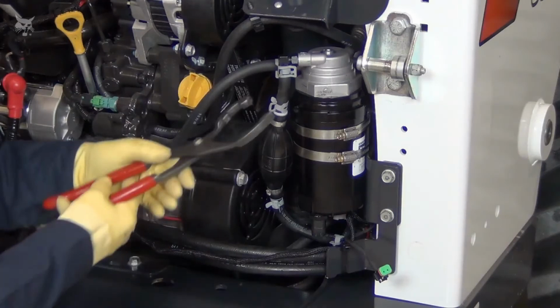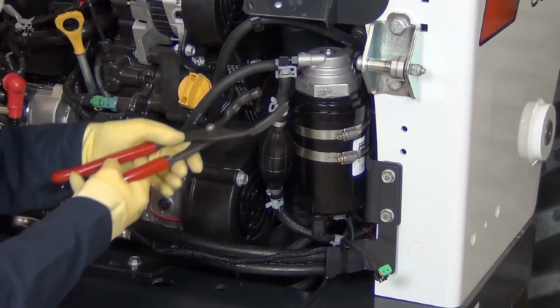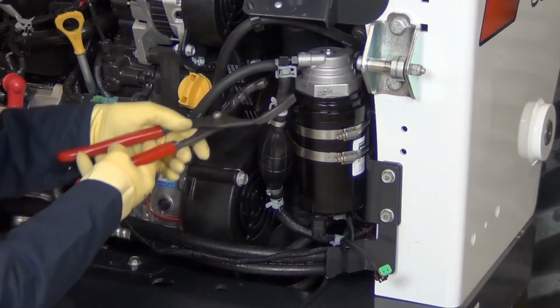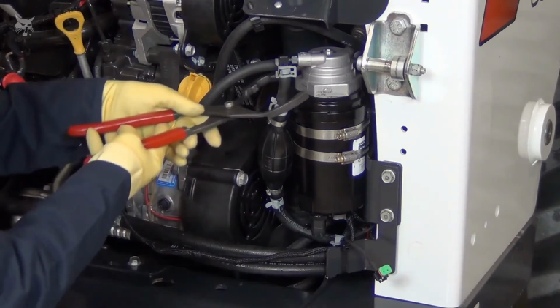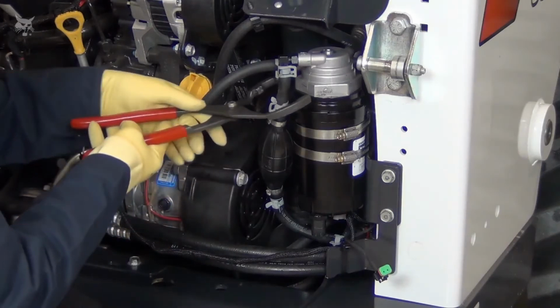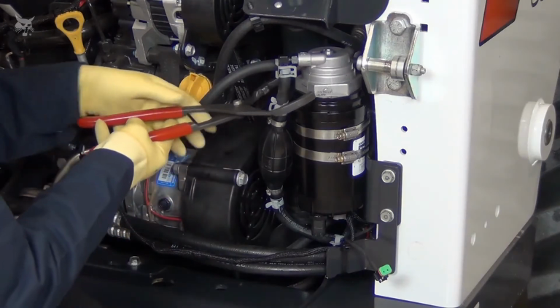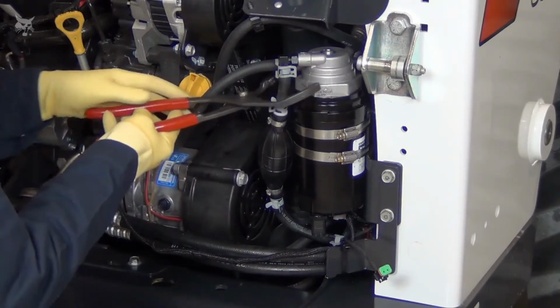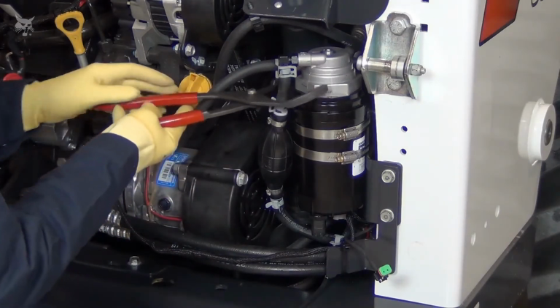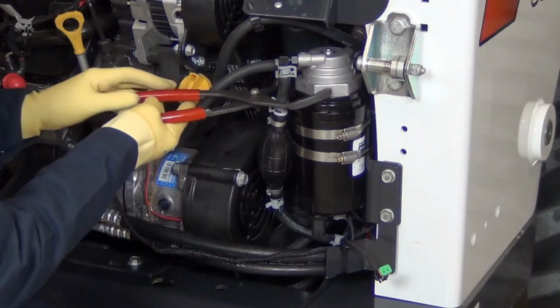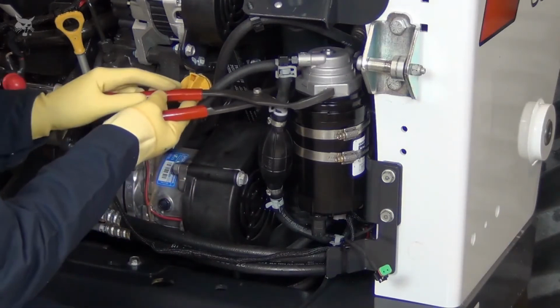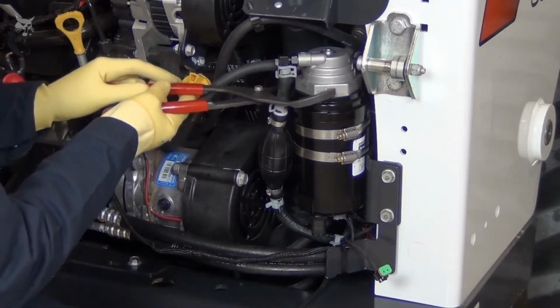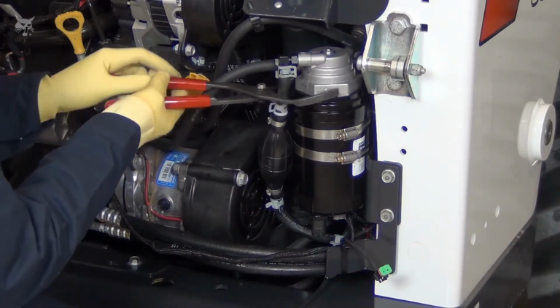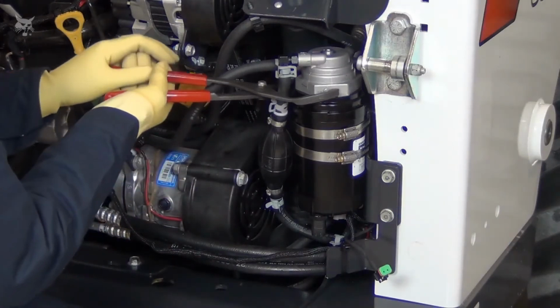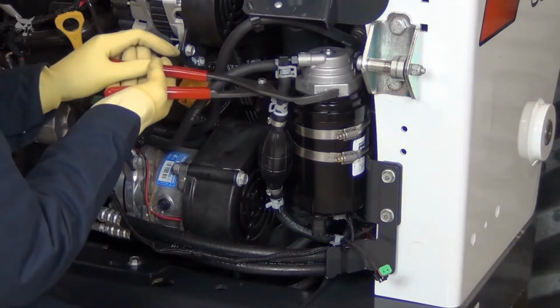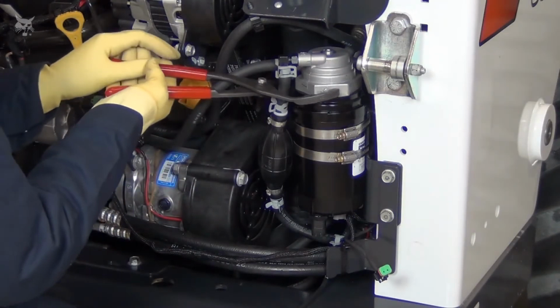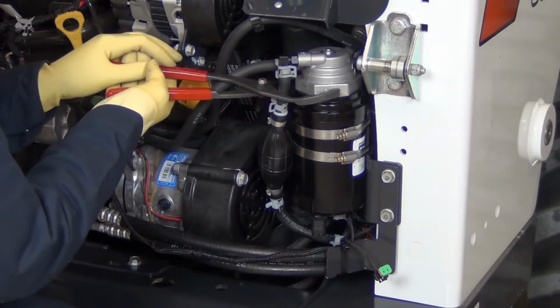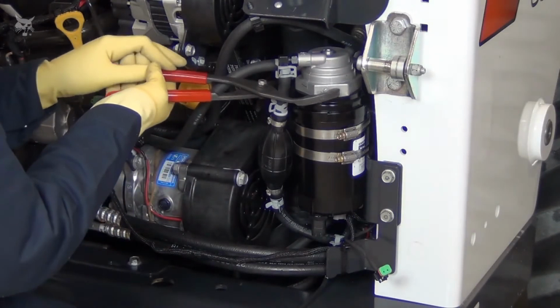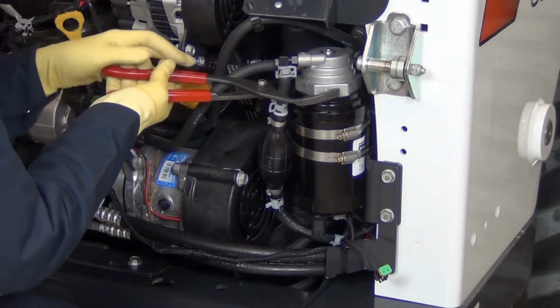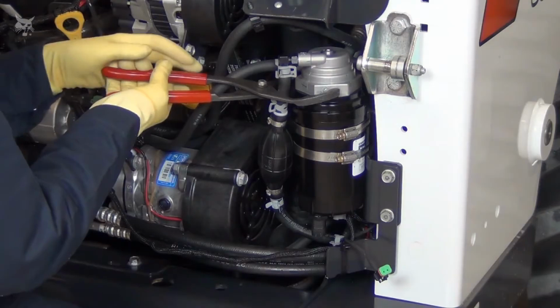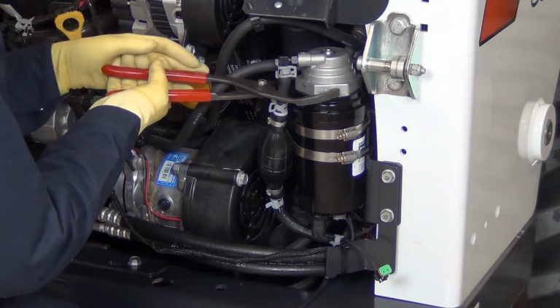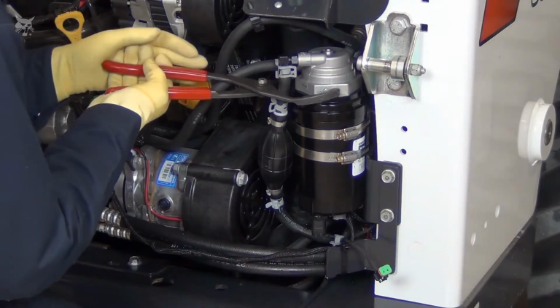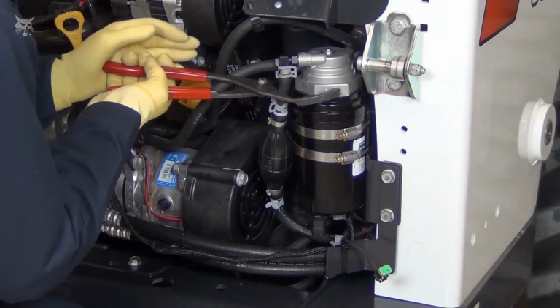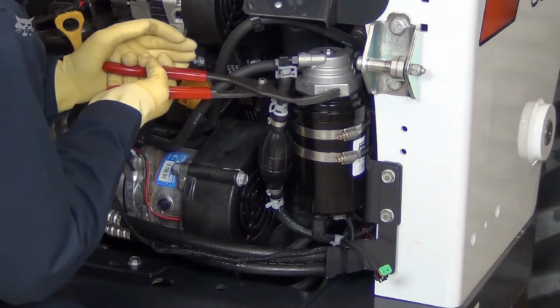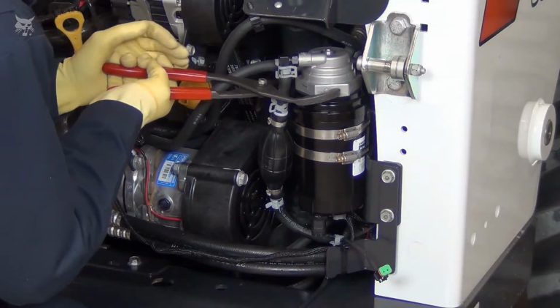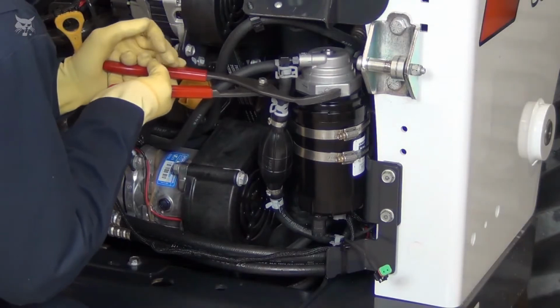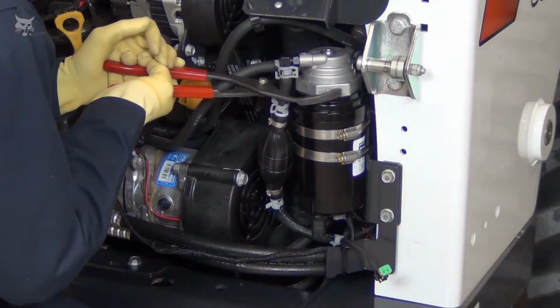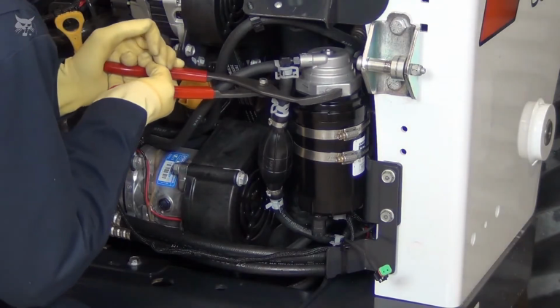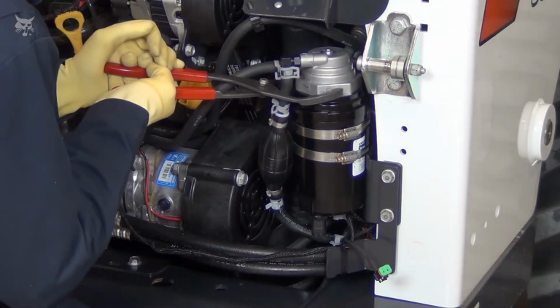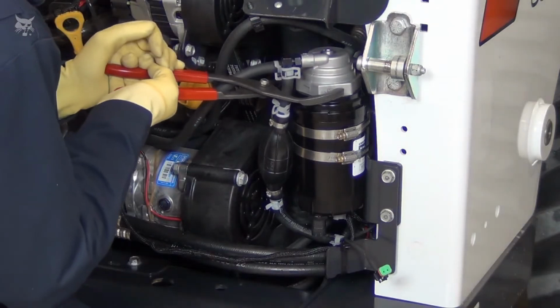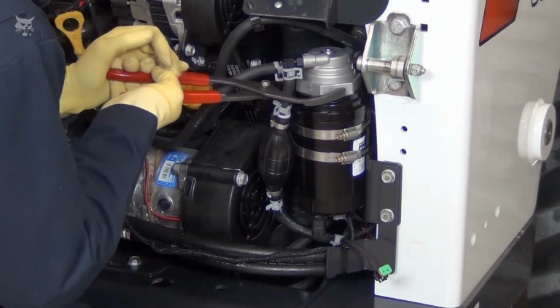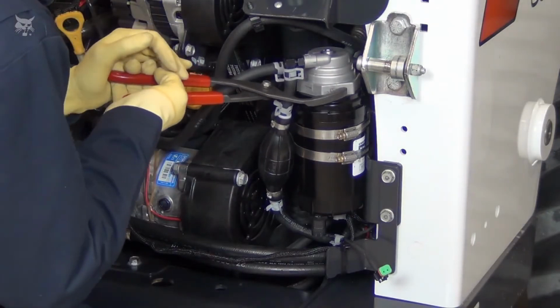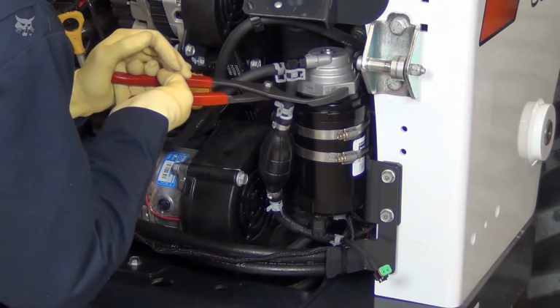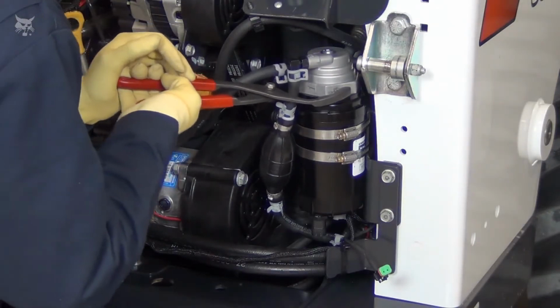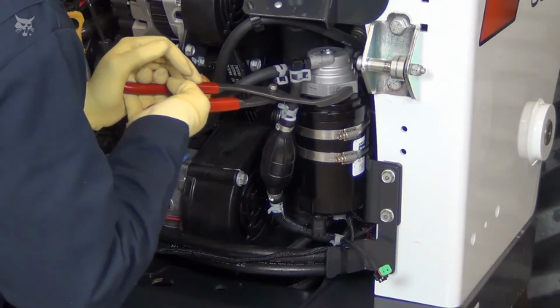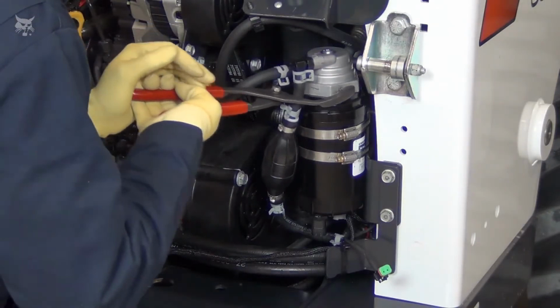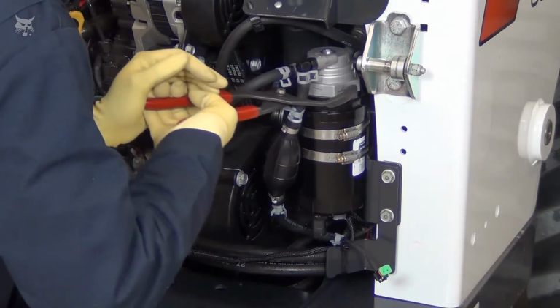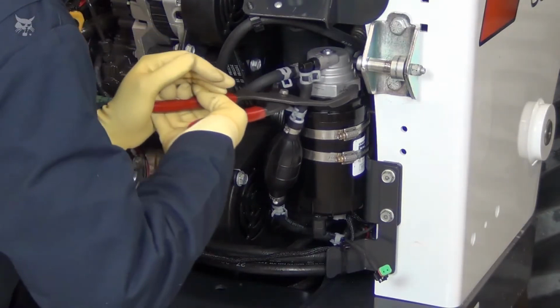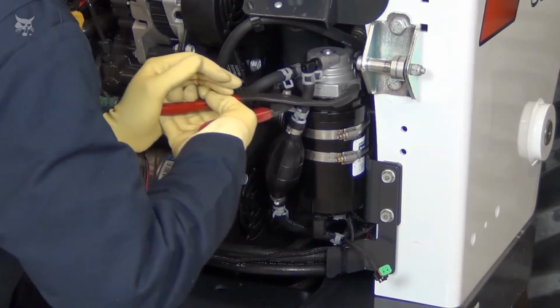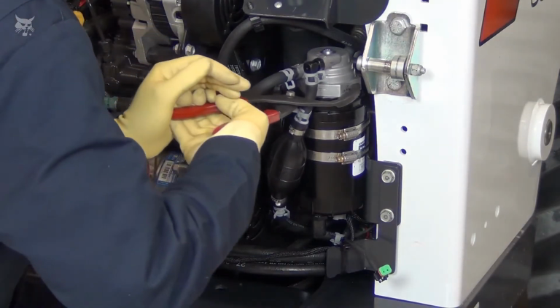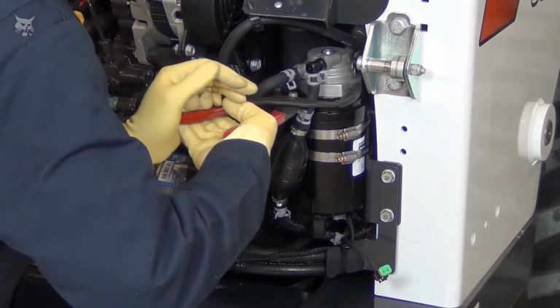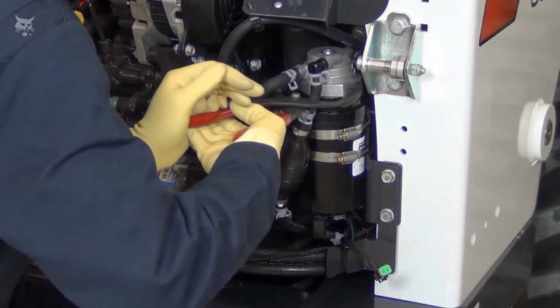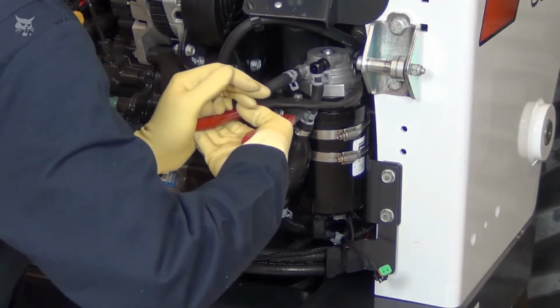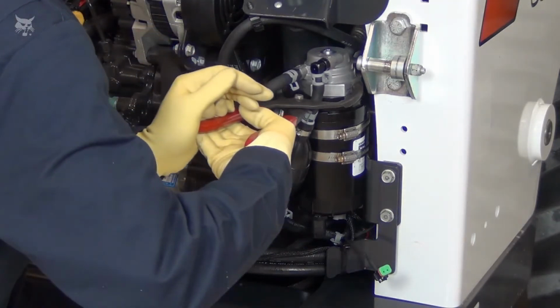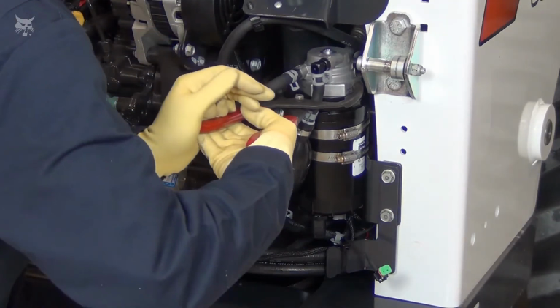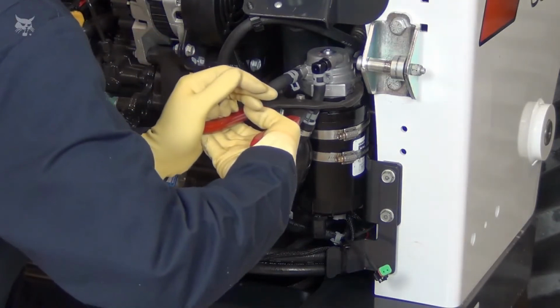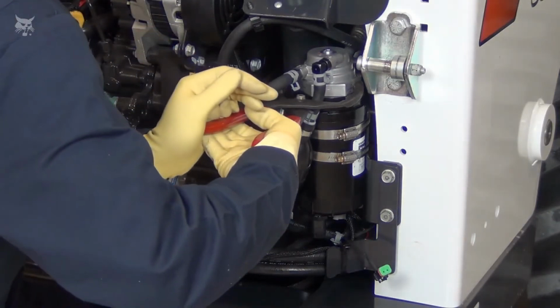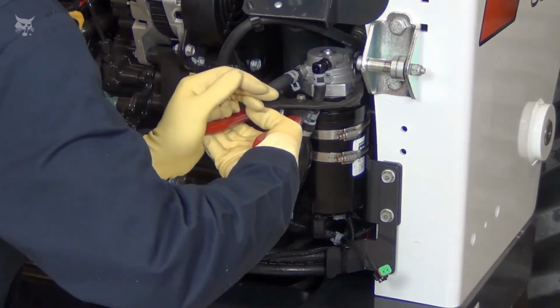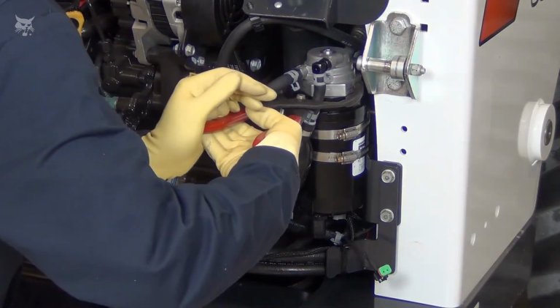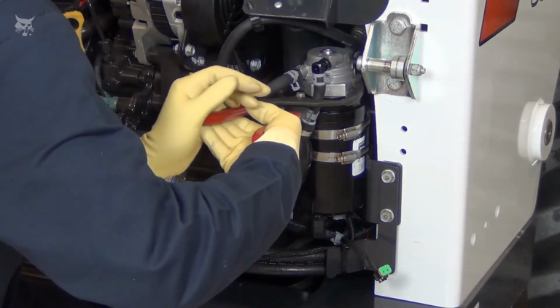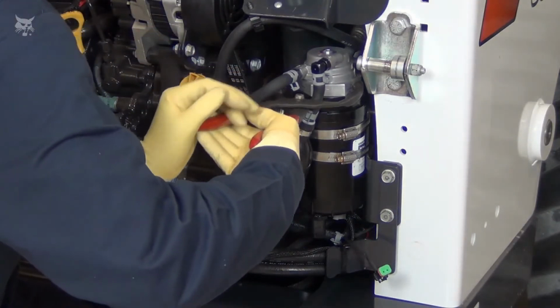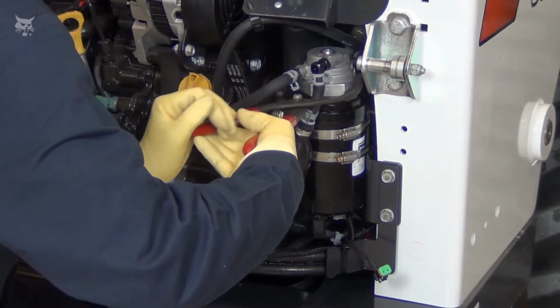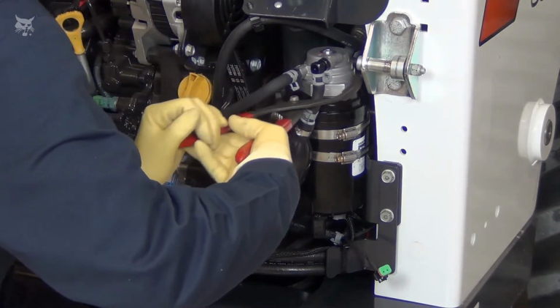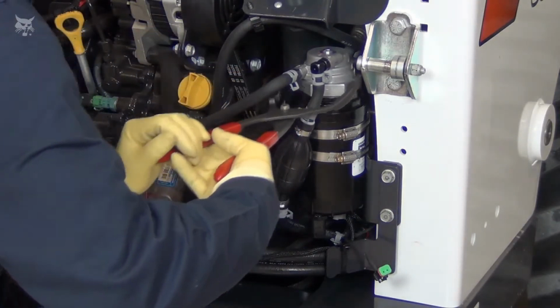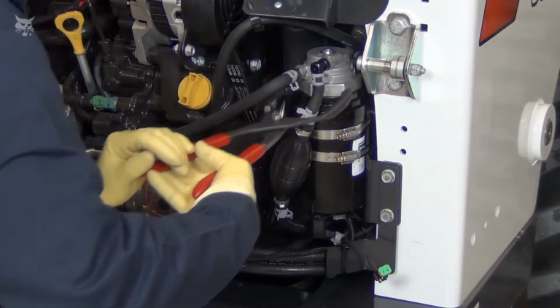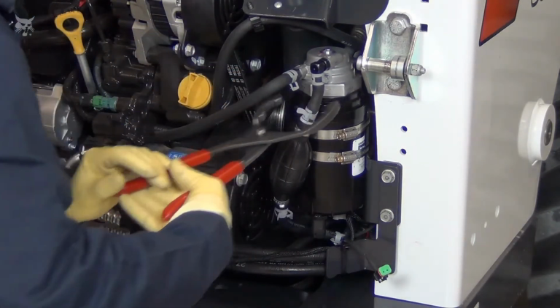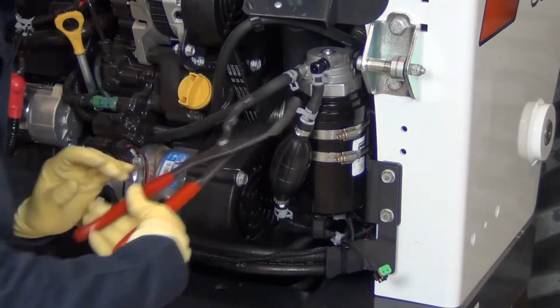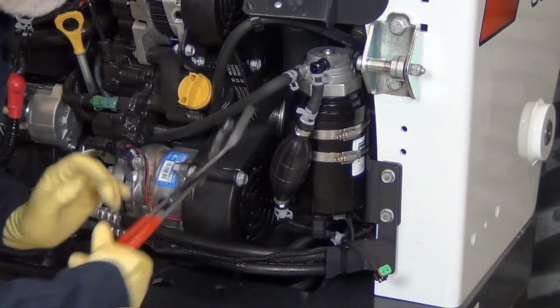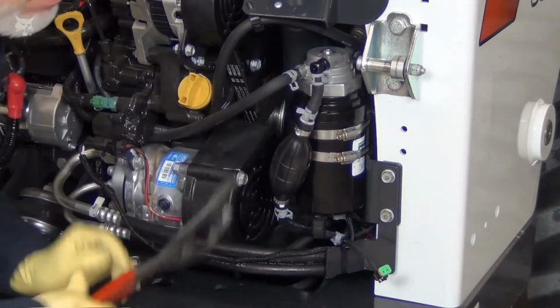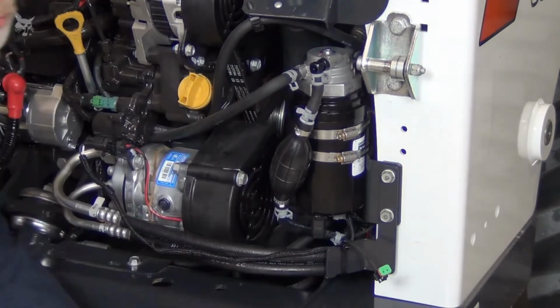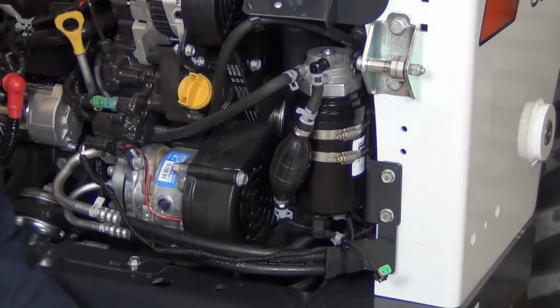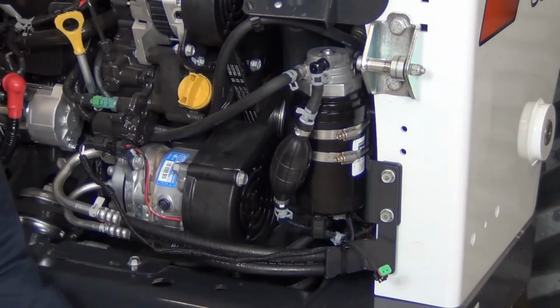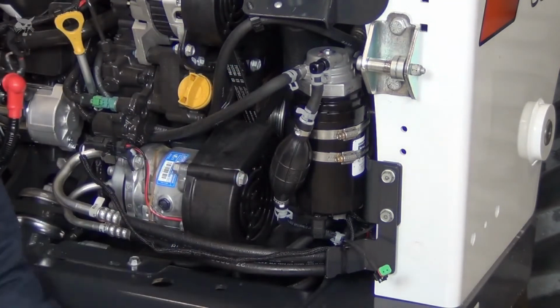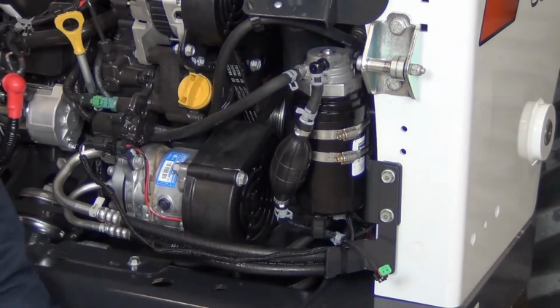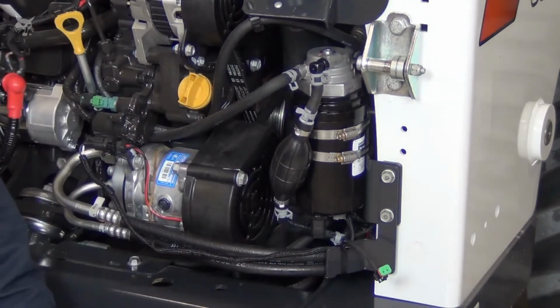Use a filter wrench and turn the filter head counterclockwise about 15 degrees, just enough to loosen it from the element.